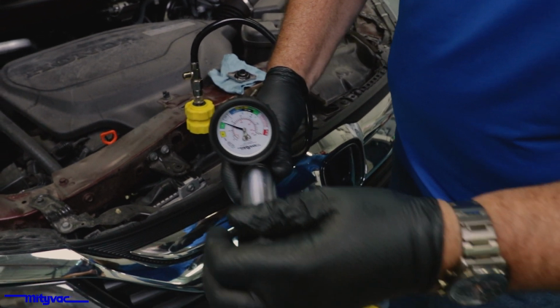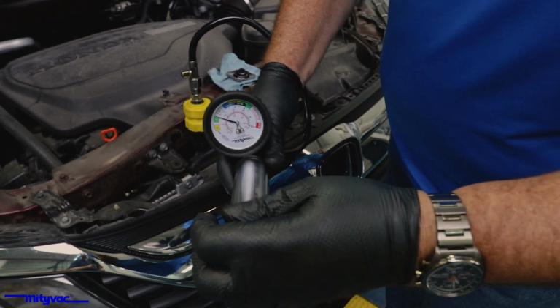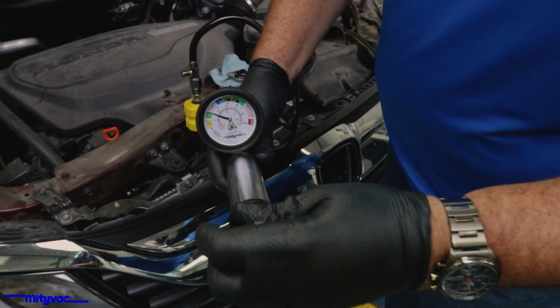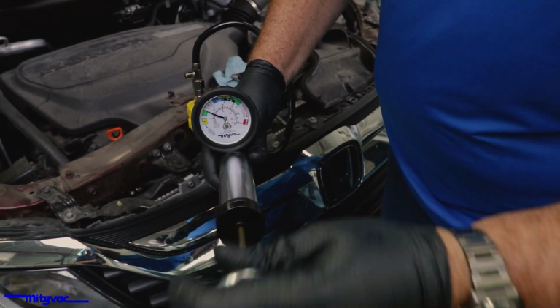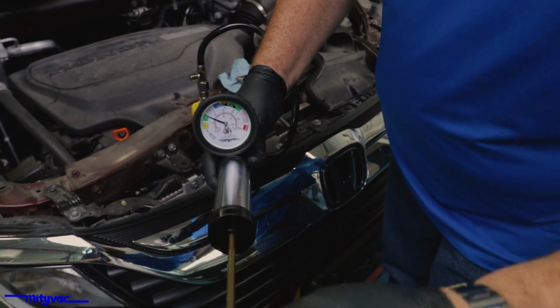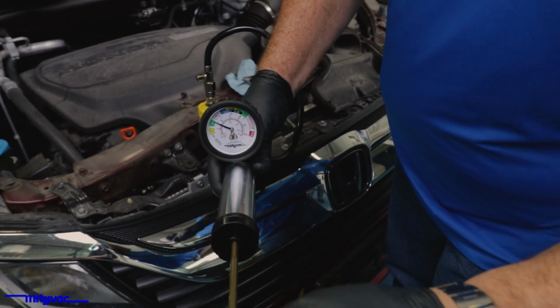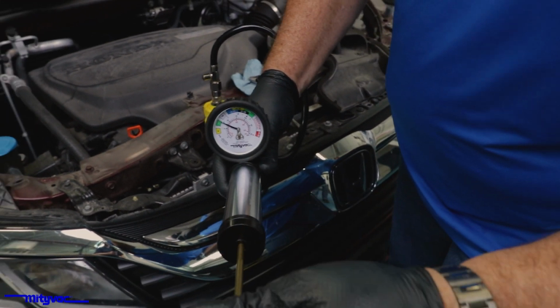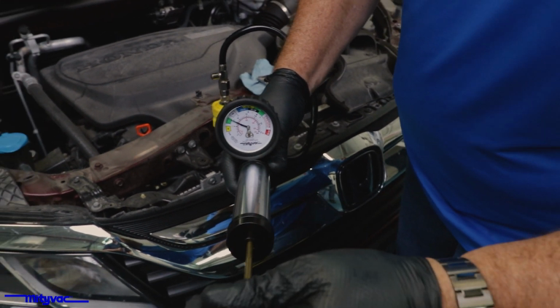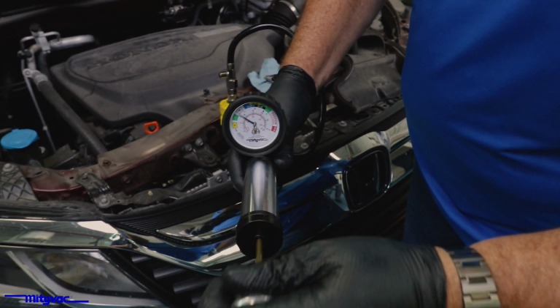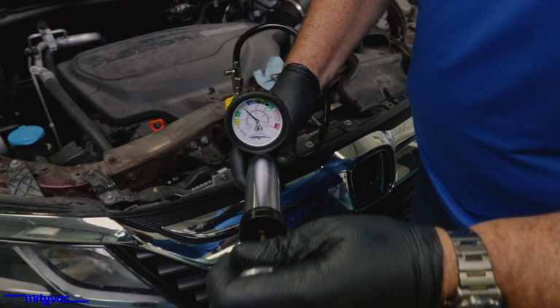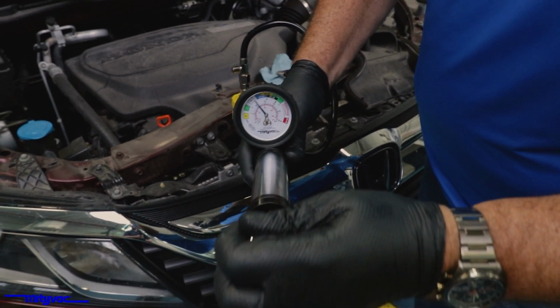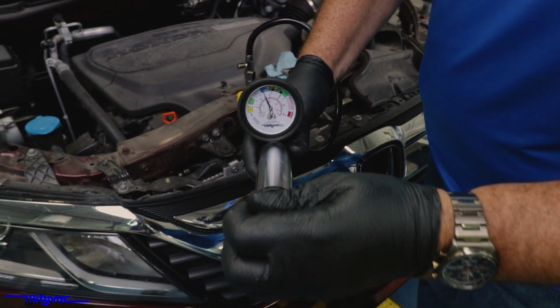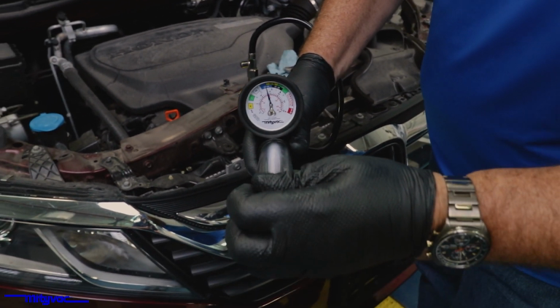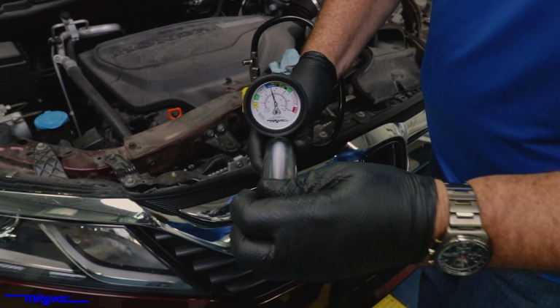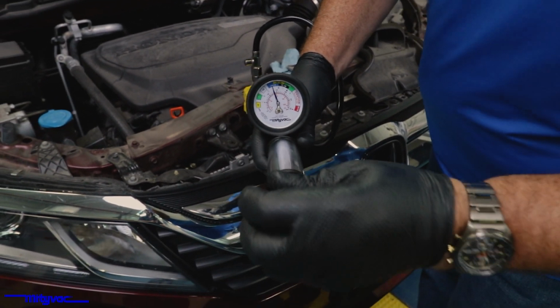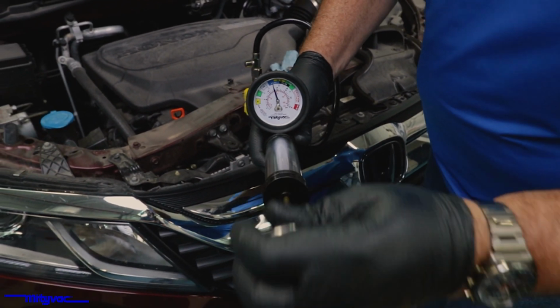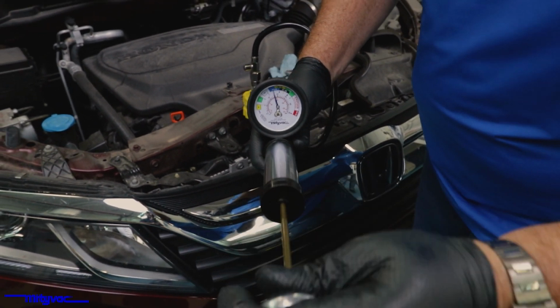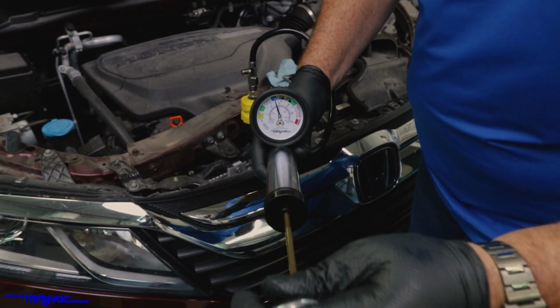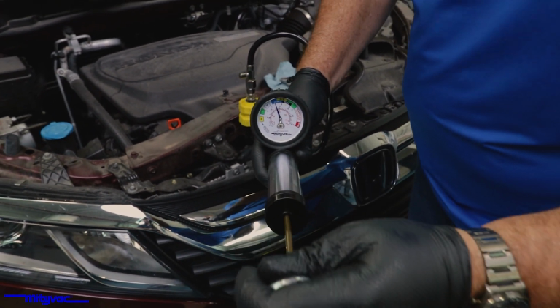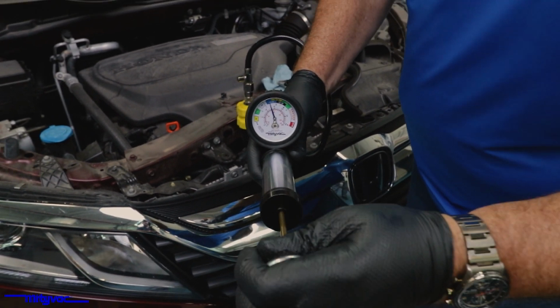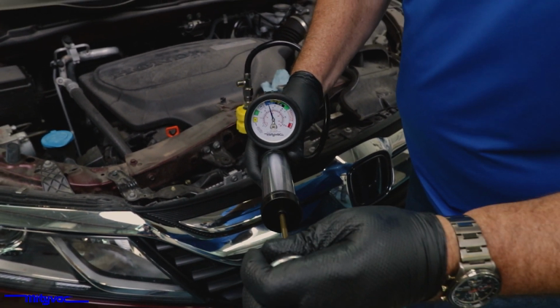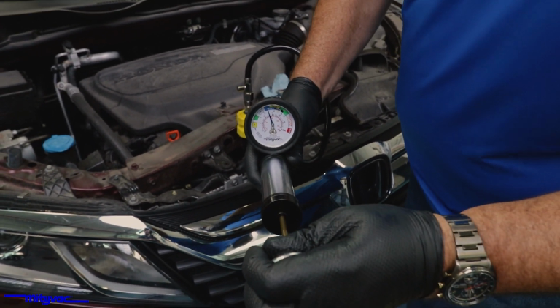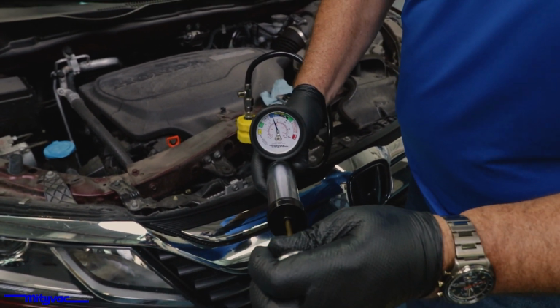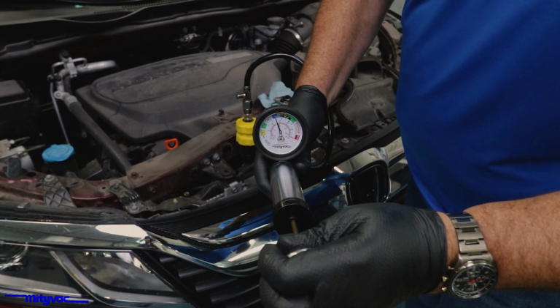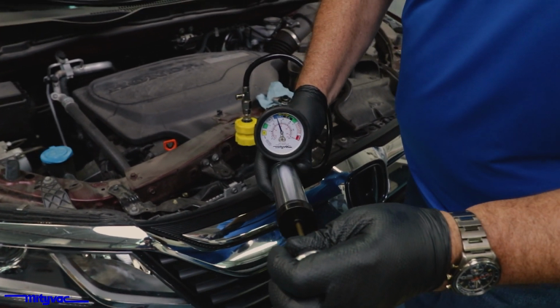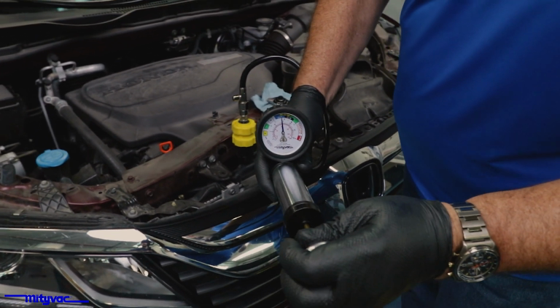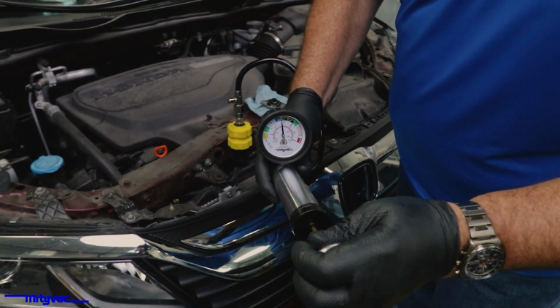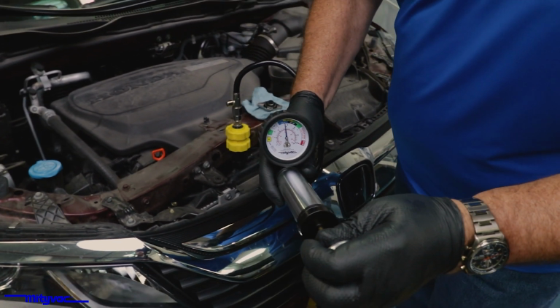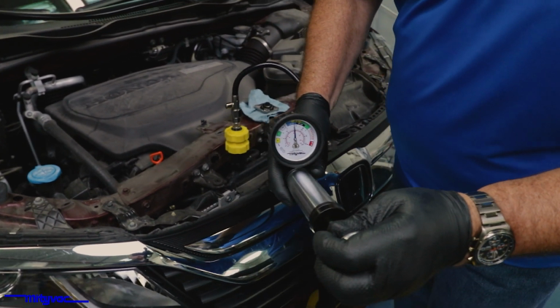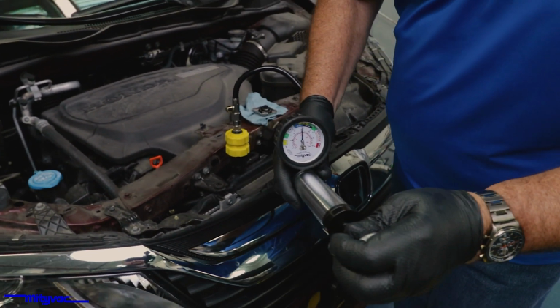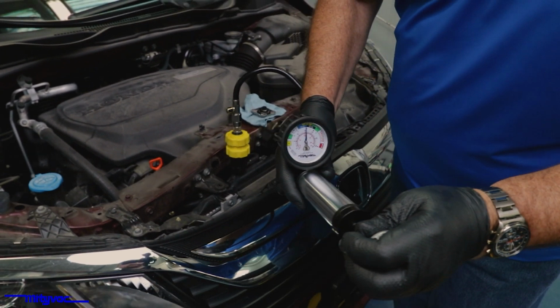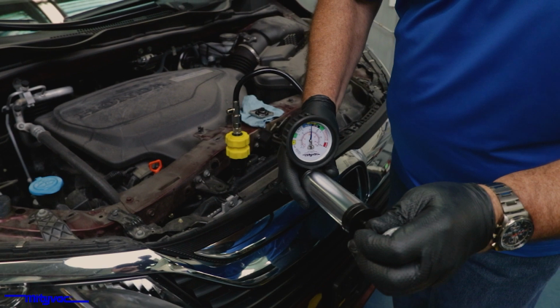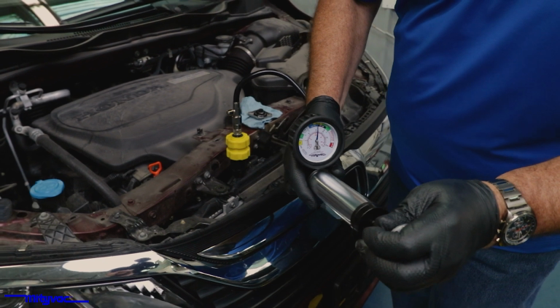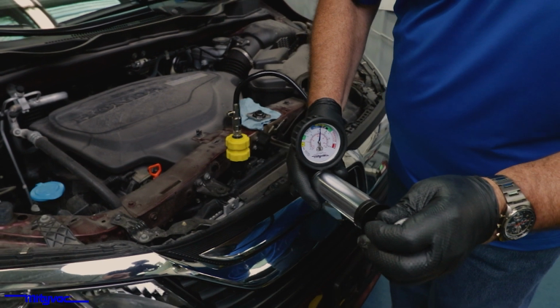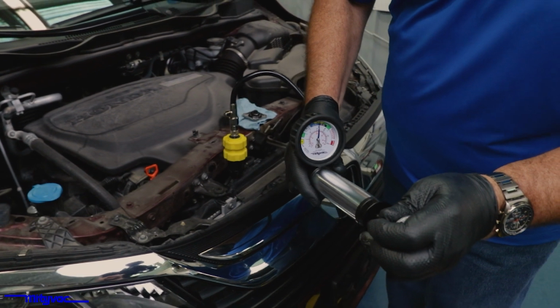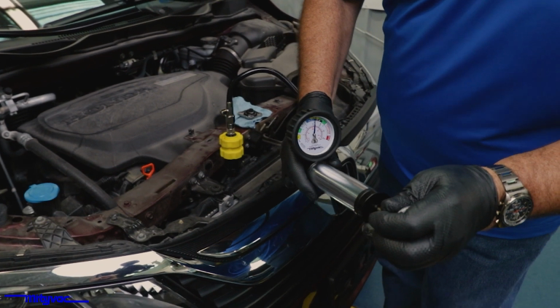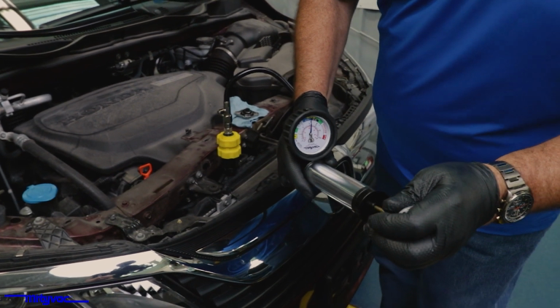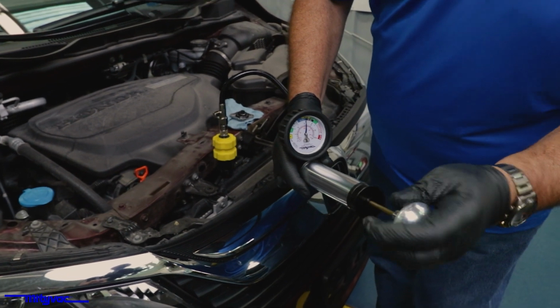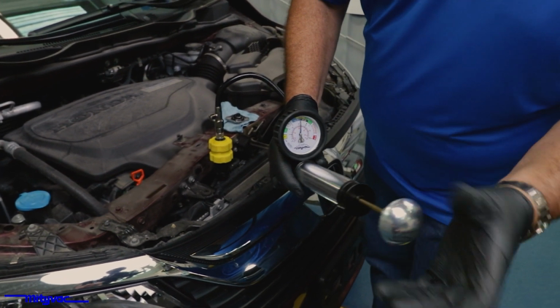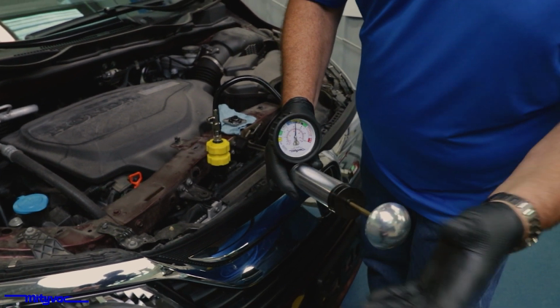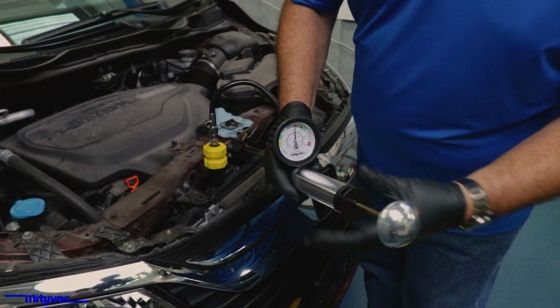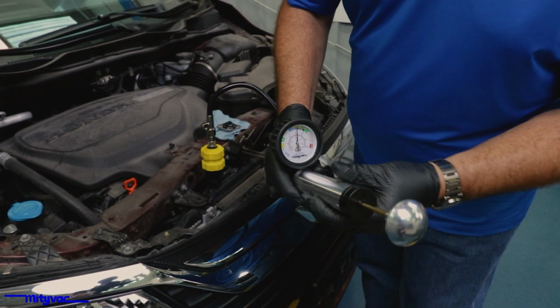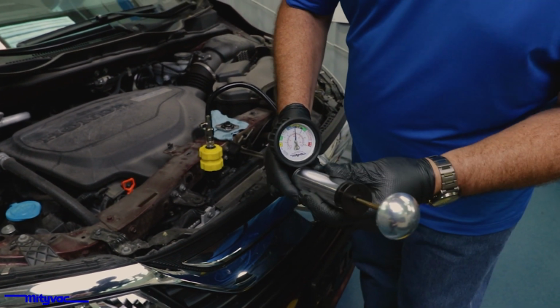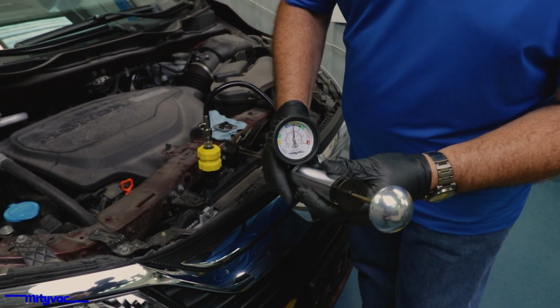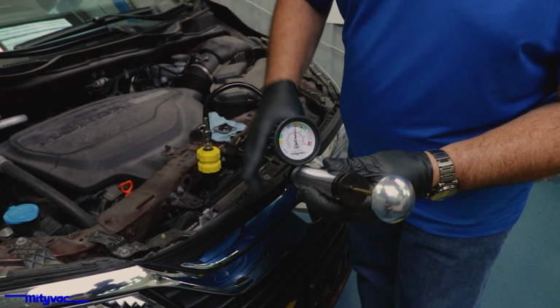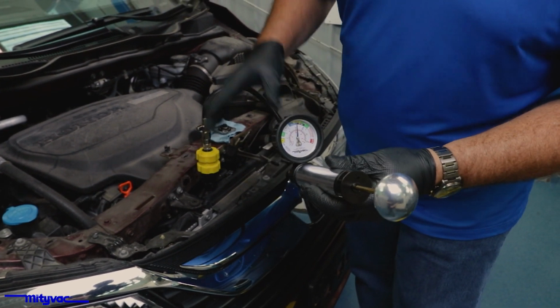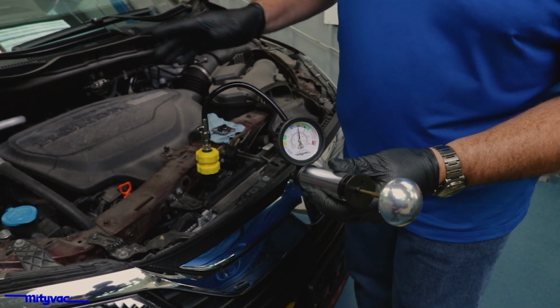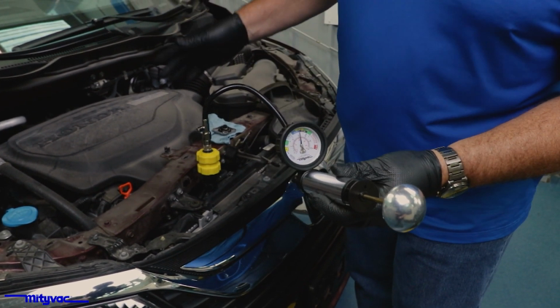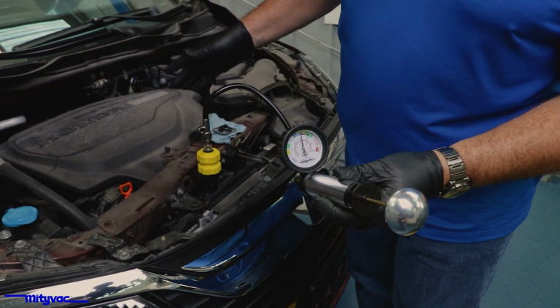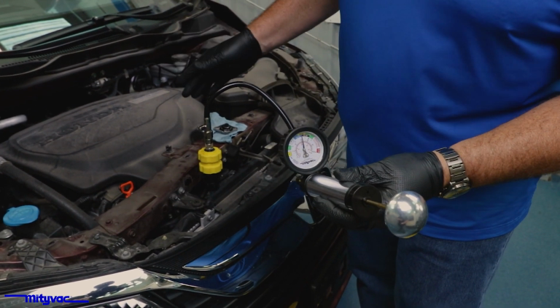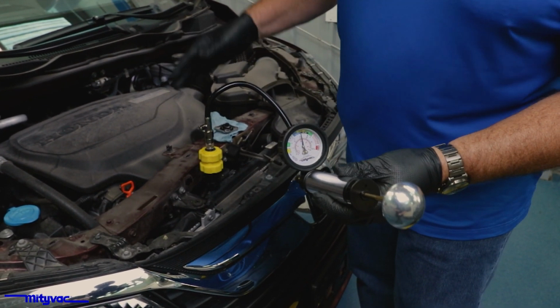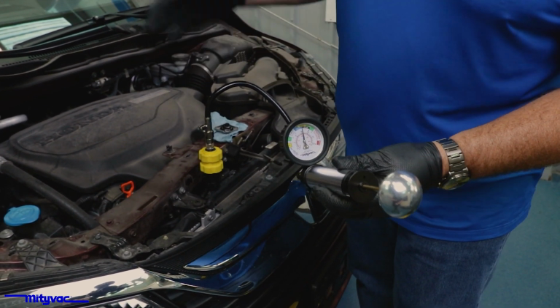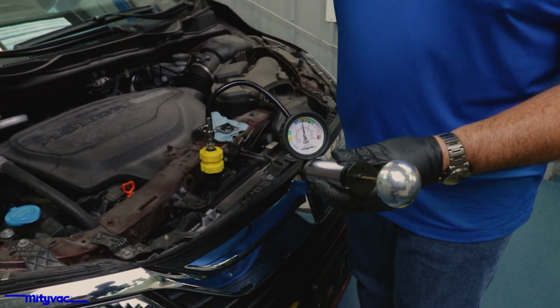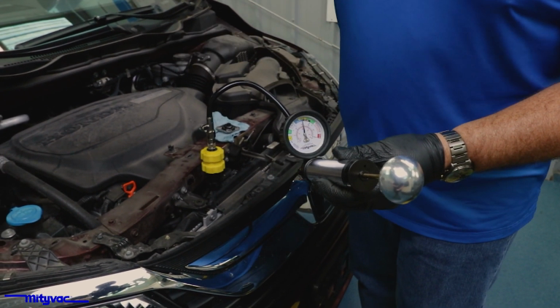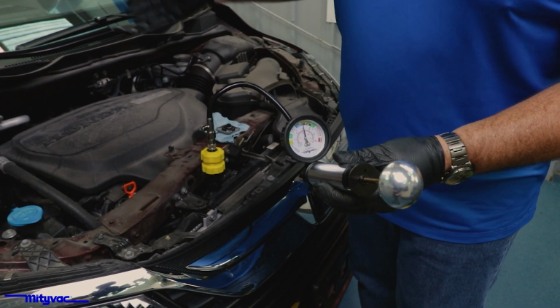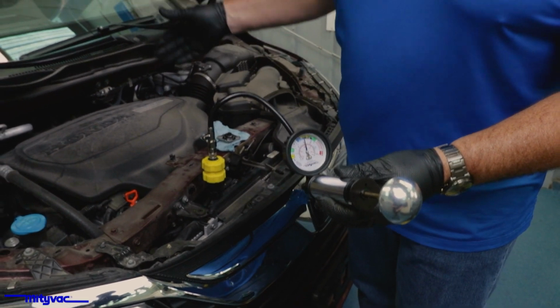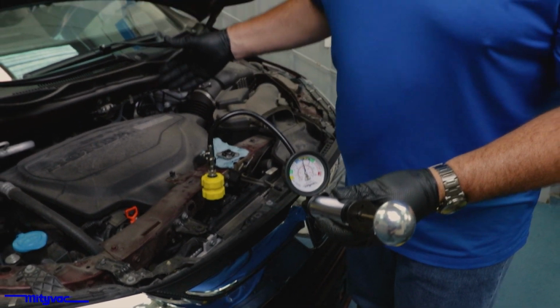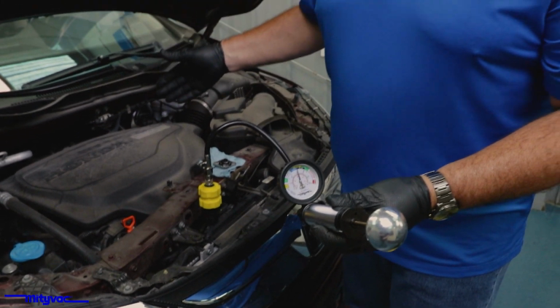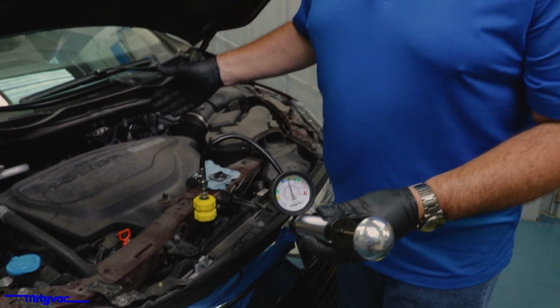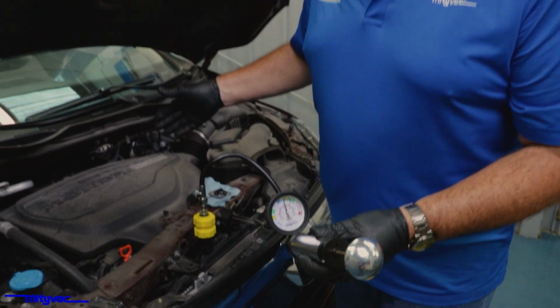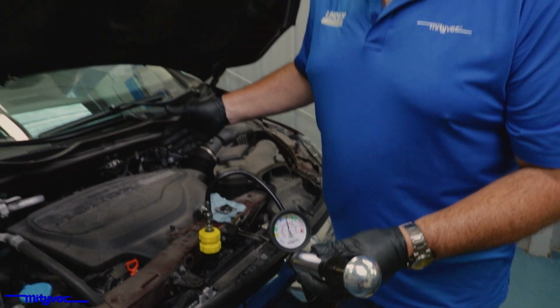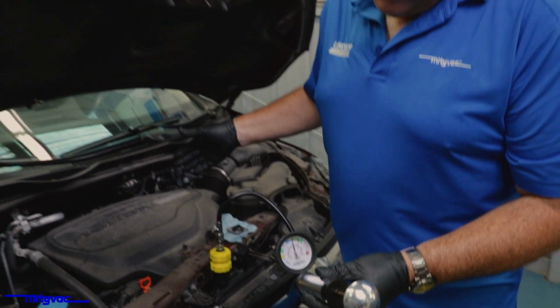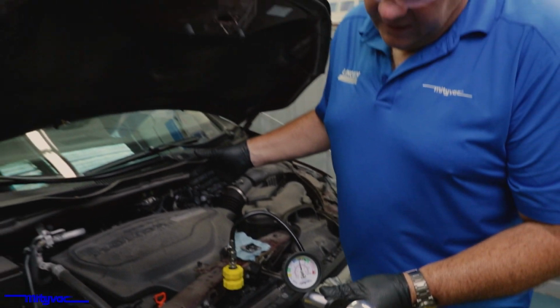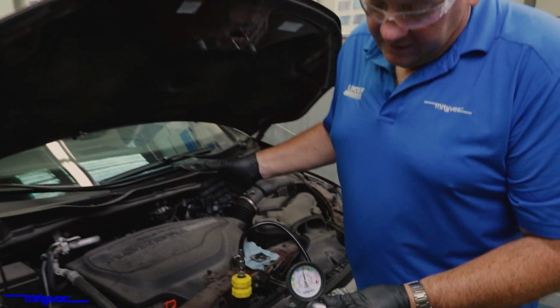We'll pump the unit up to that rated pressure. Check for leaks and verify your repairs.